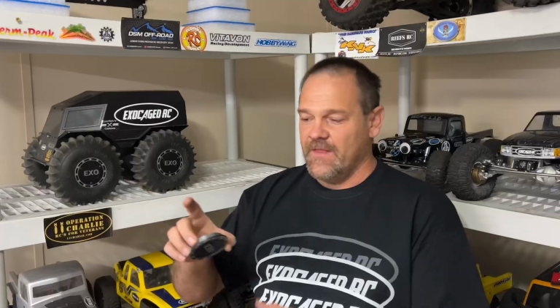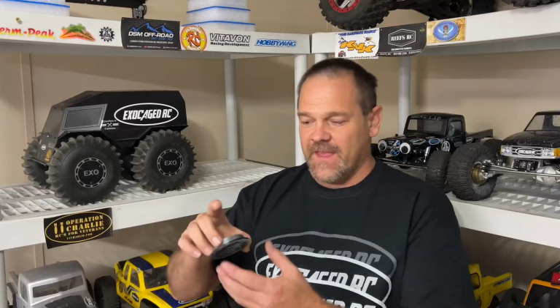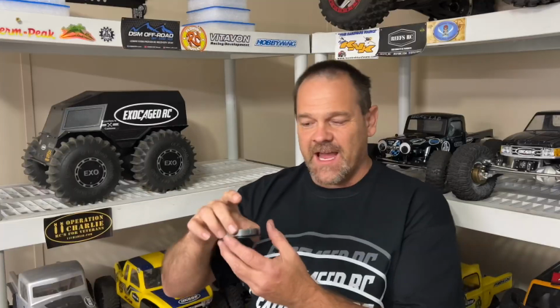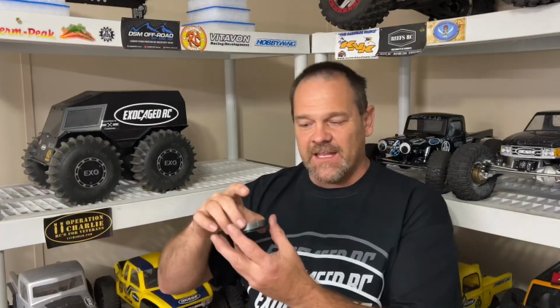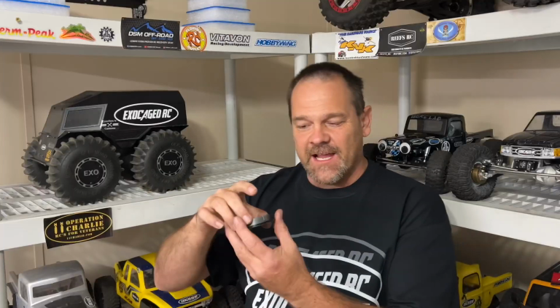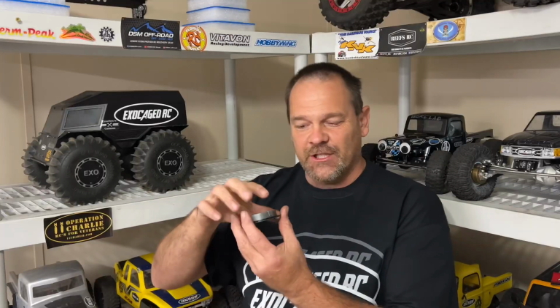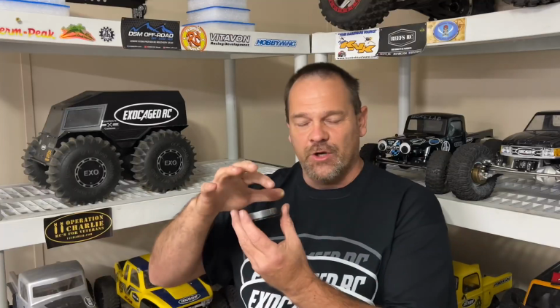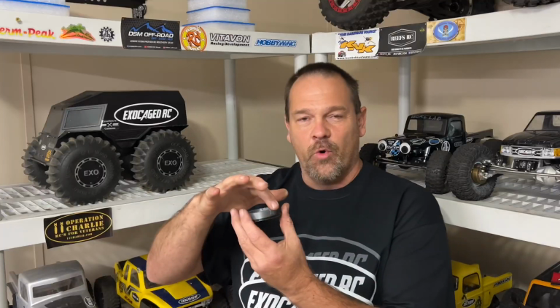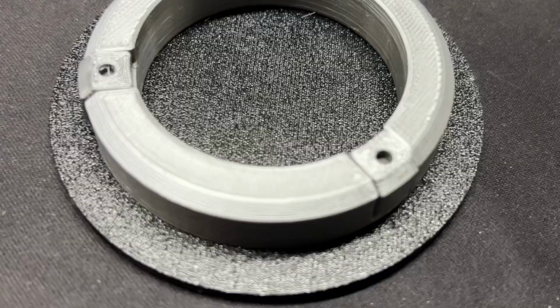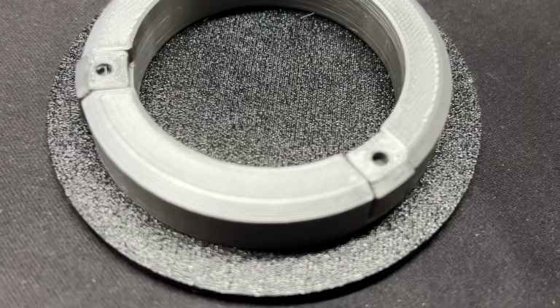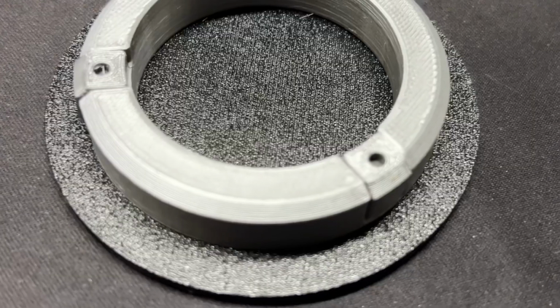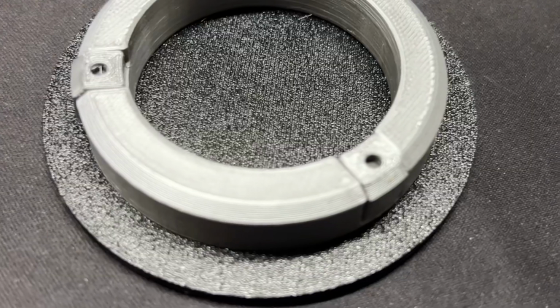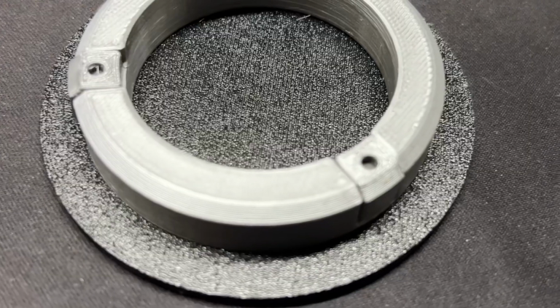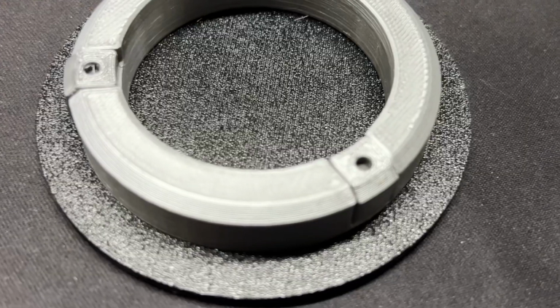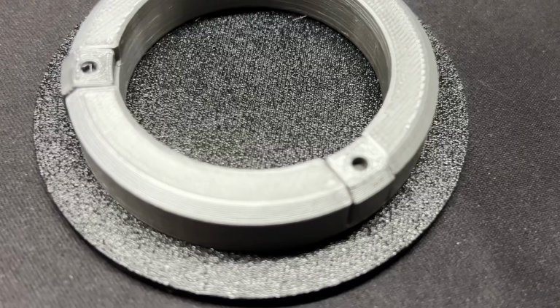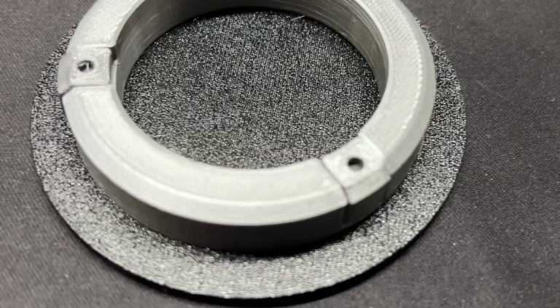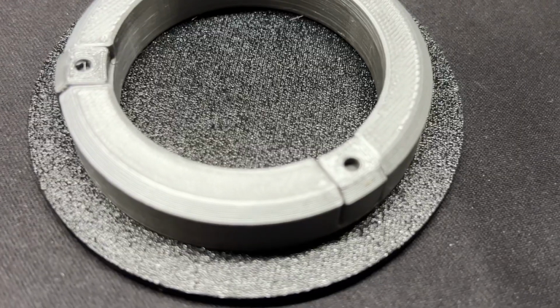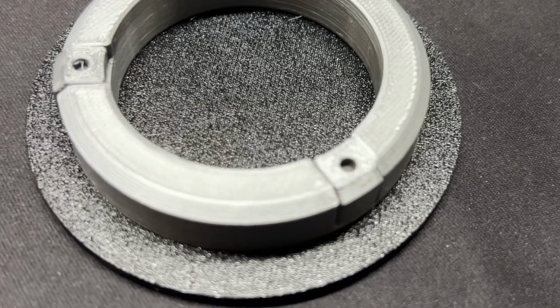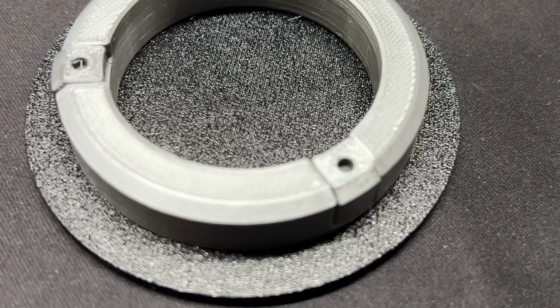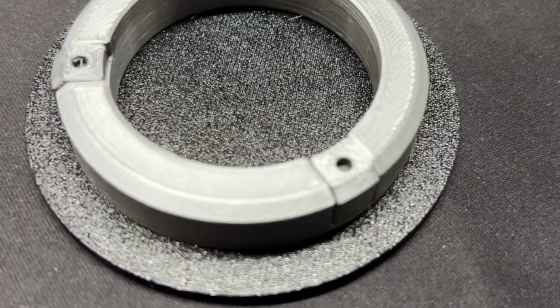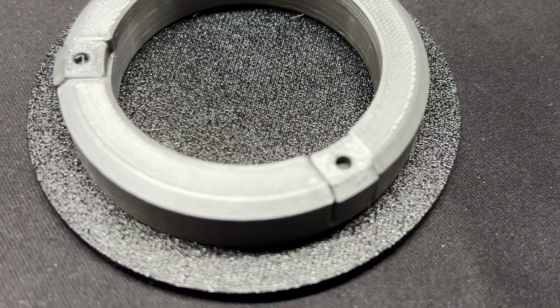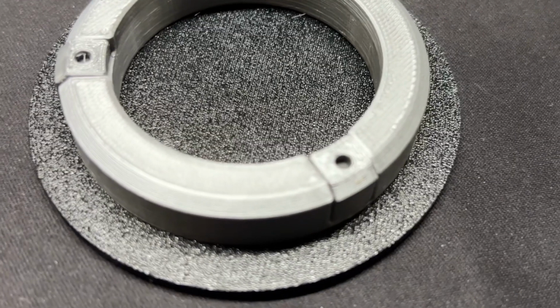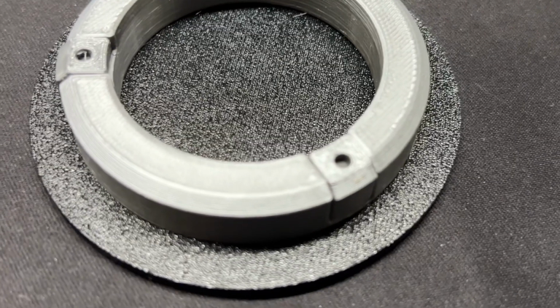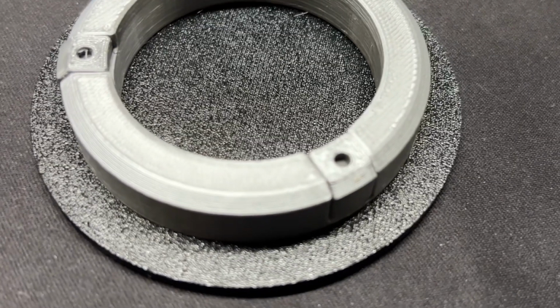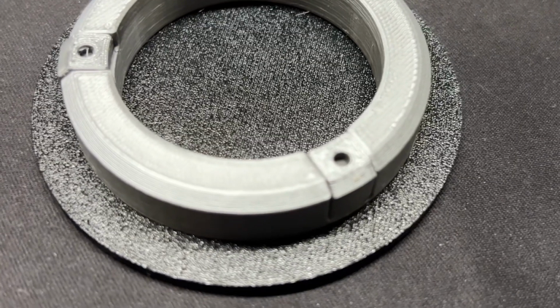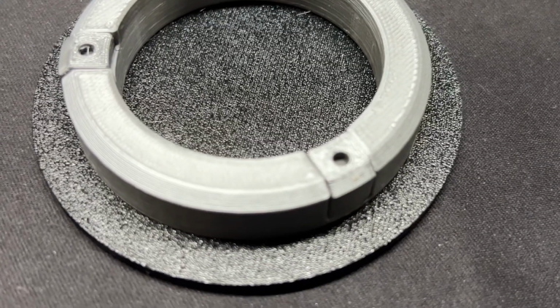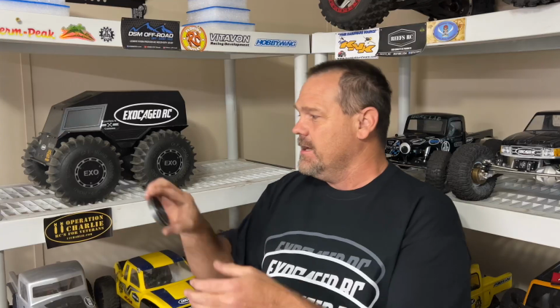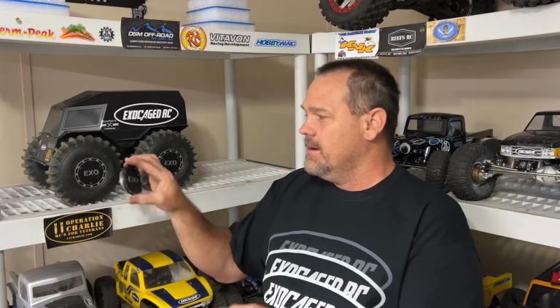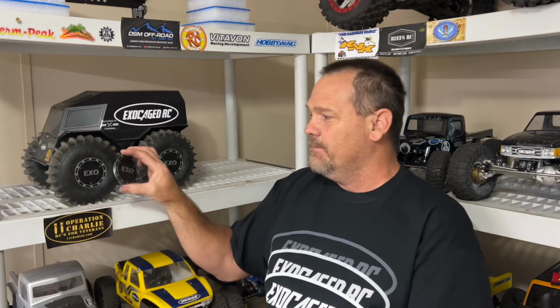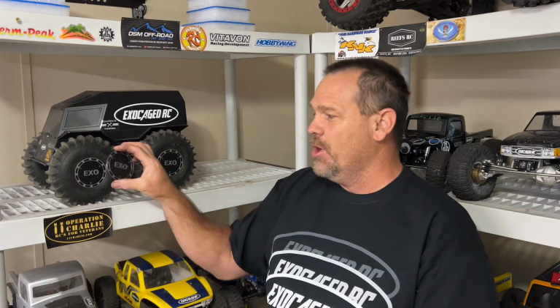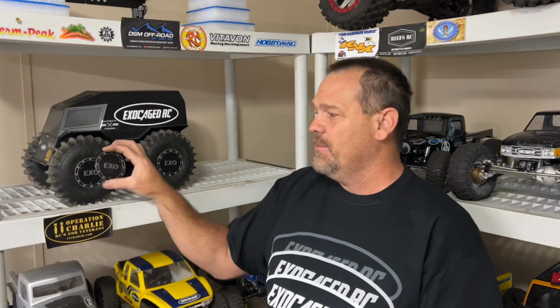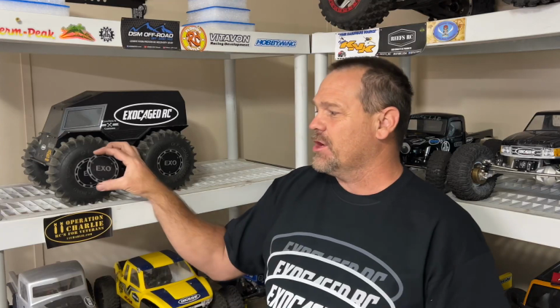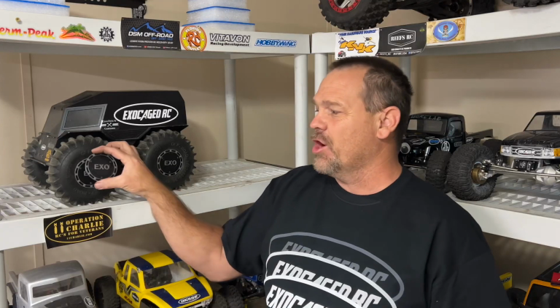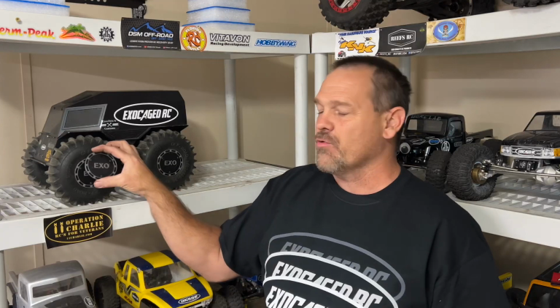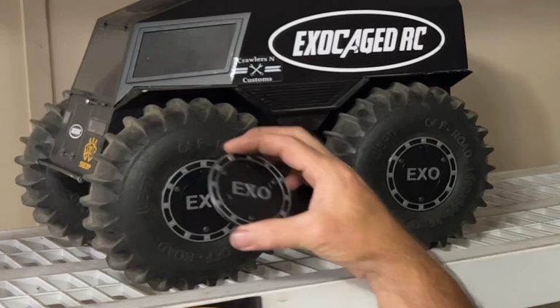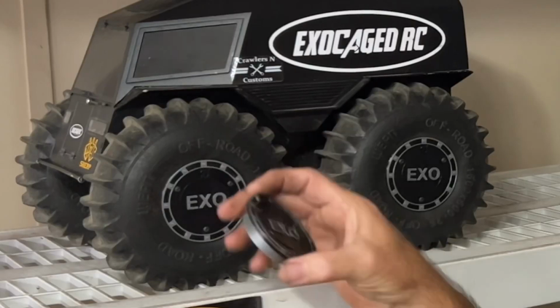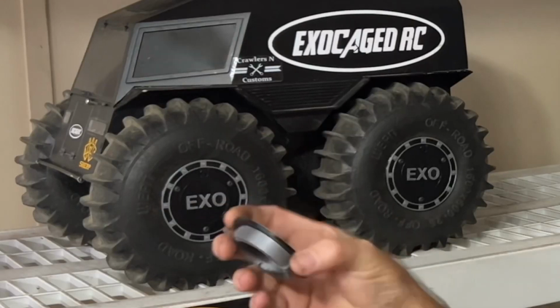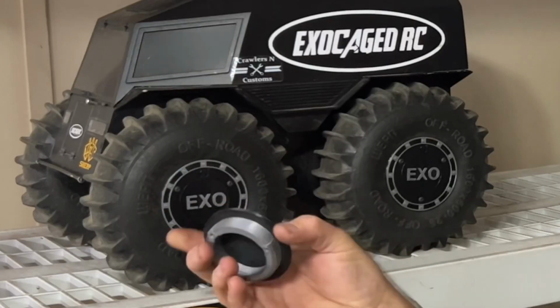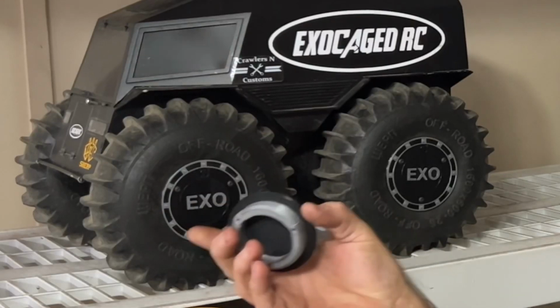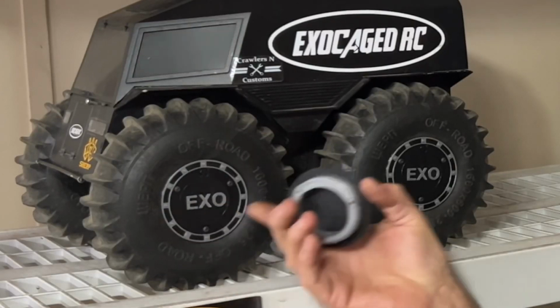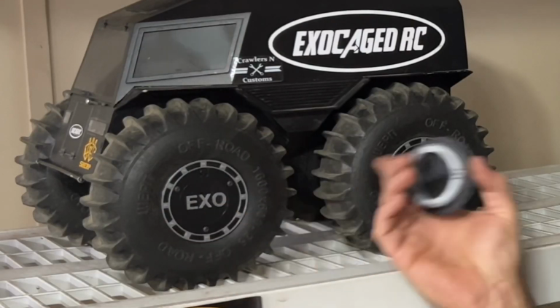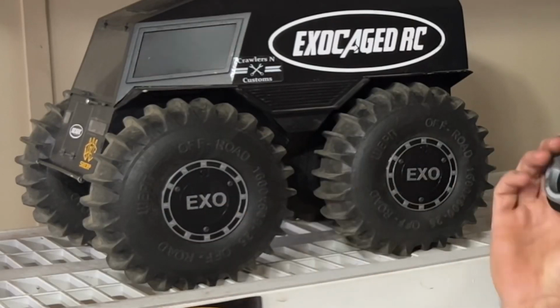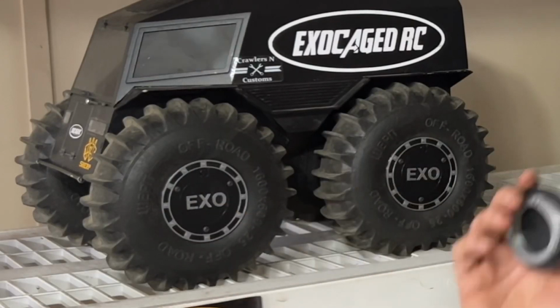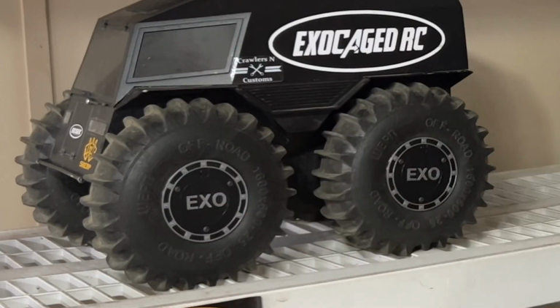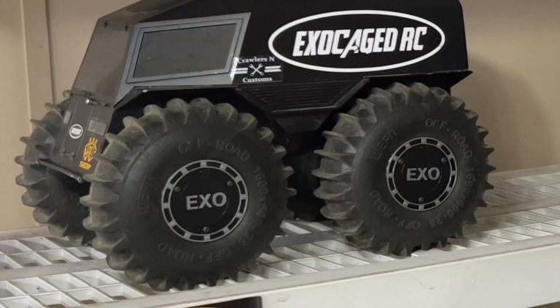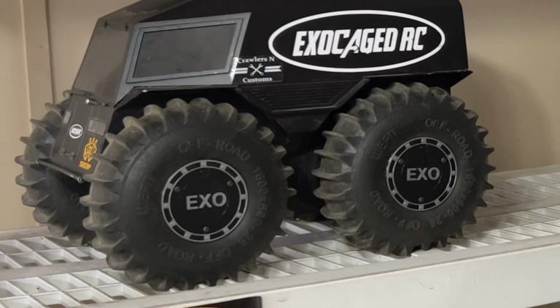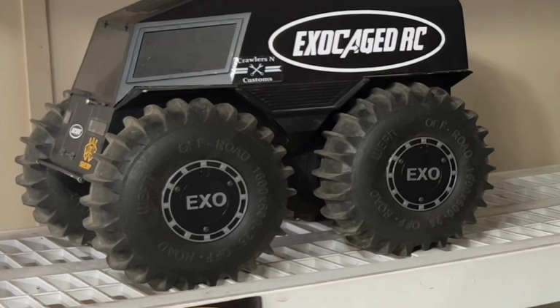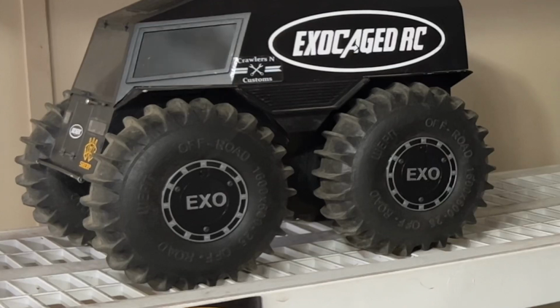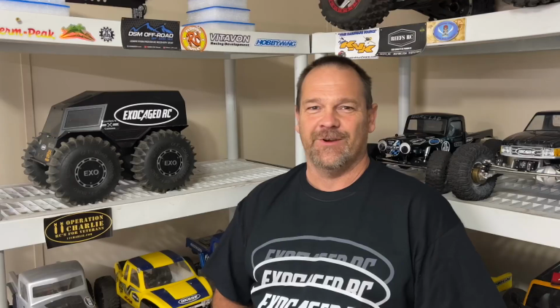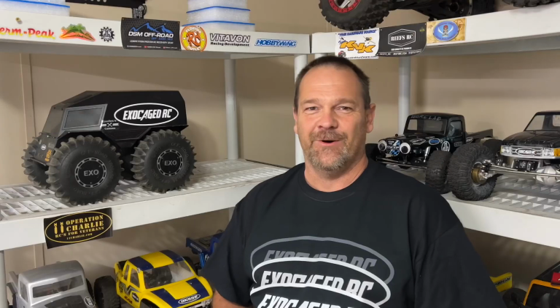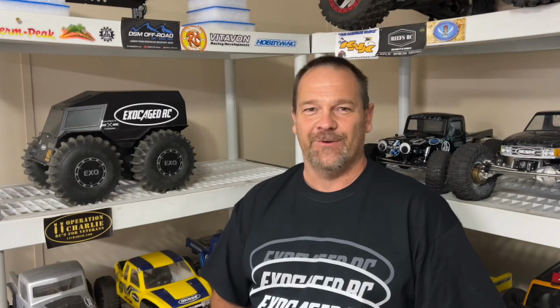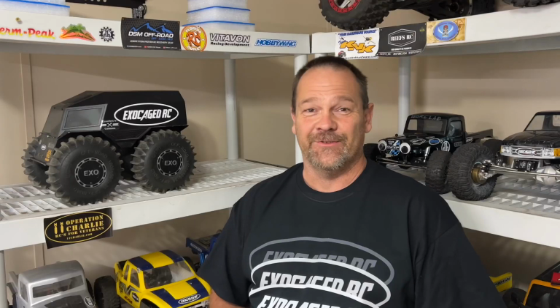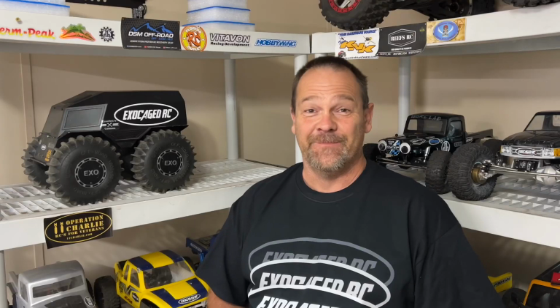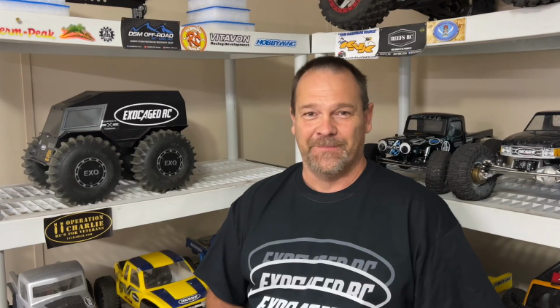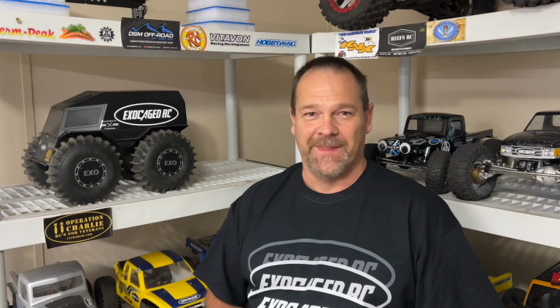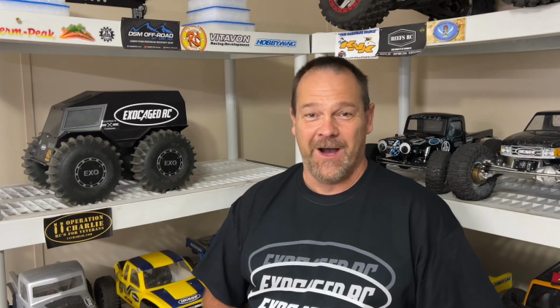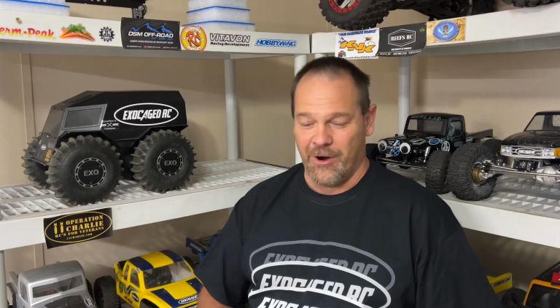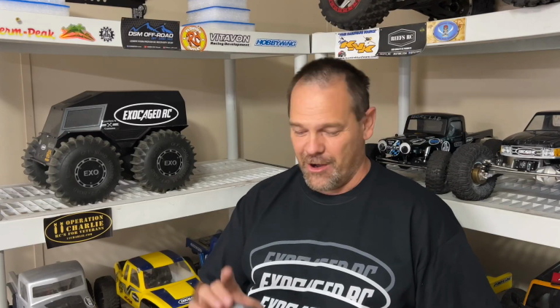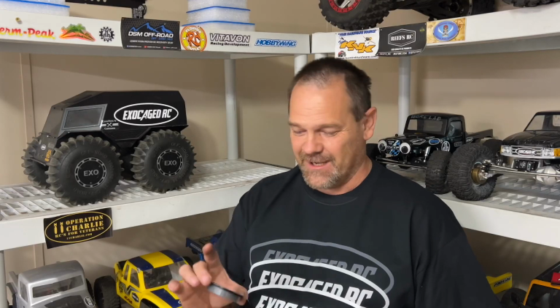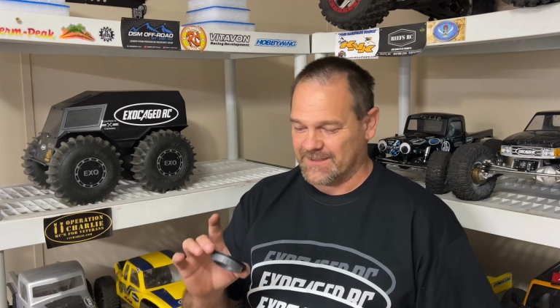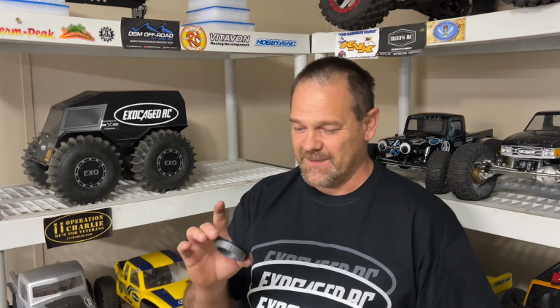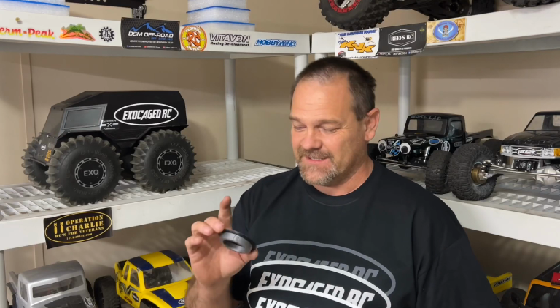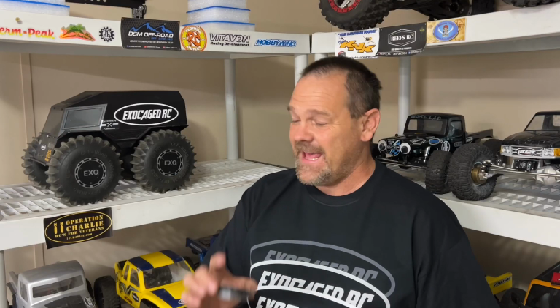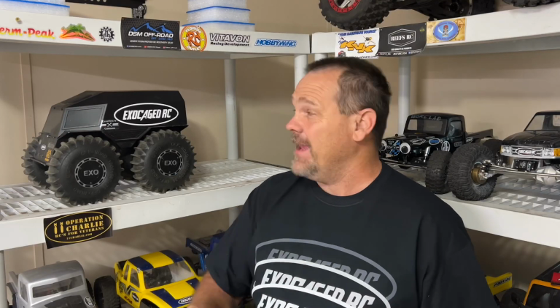They've got like a little wedge design, screw-on design — boom, they go right in, covers up those holes. How awesome is that?